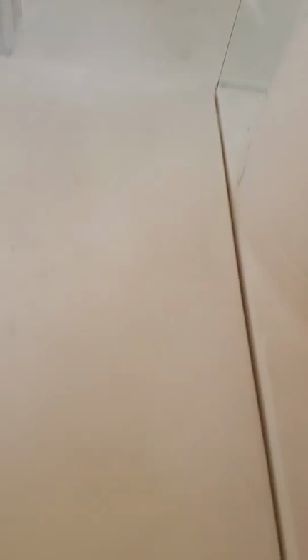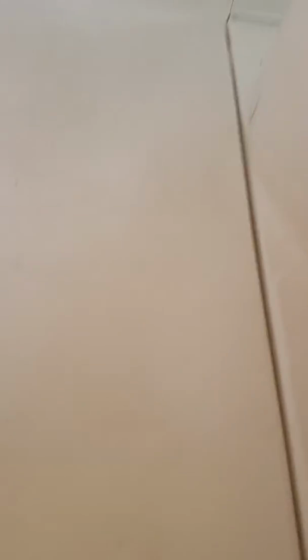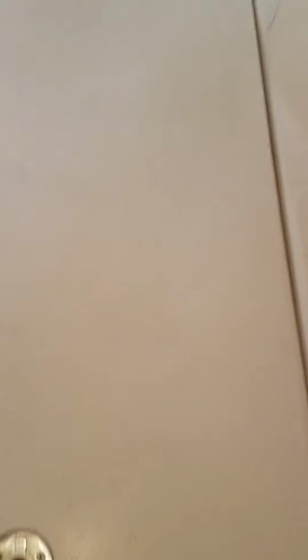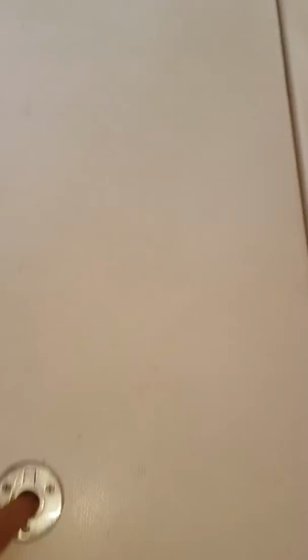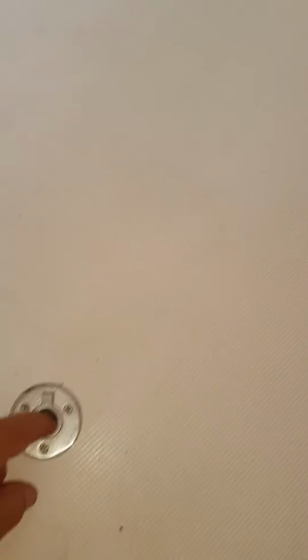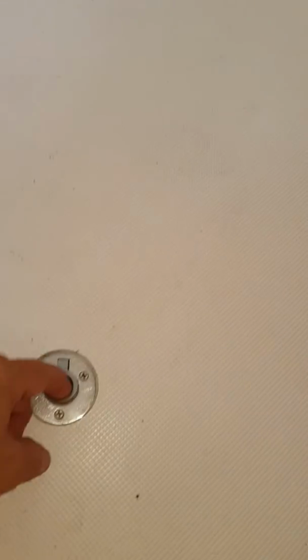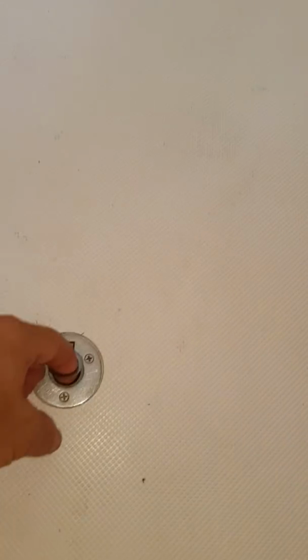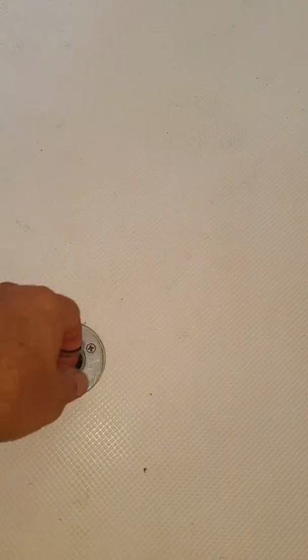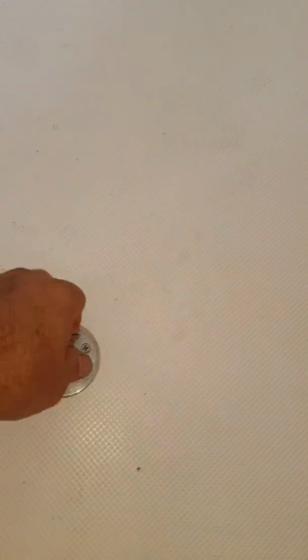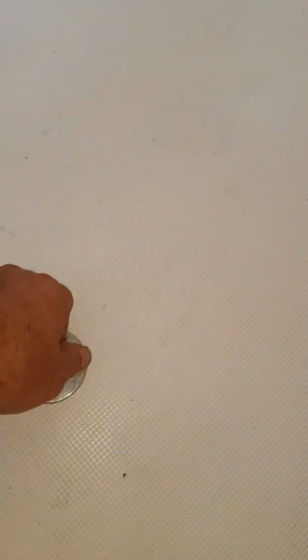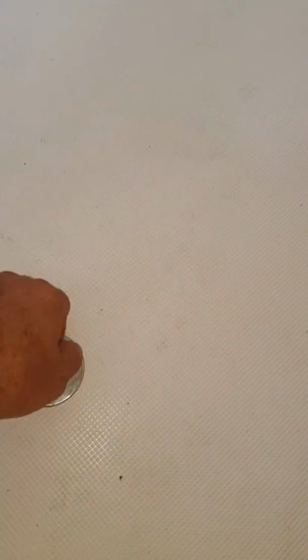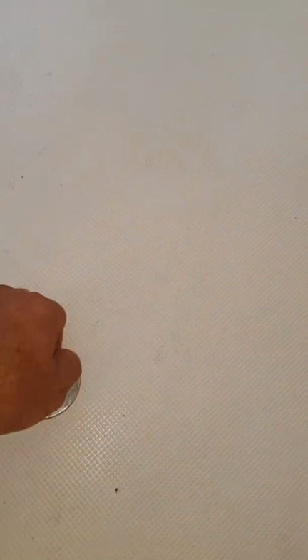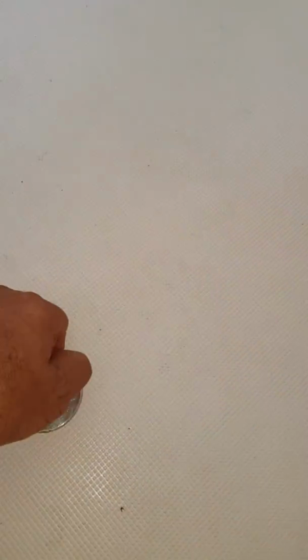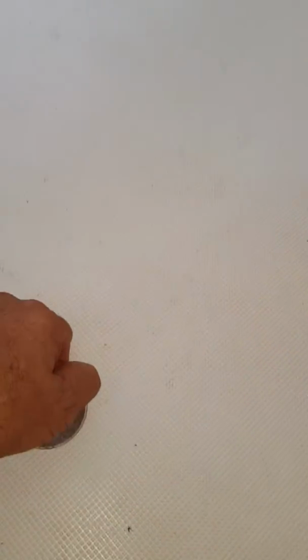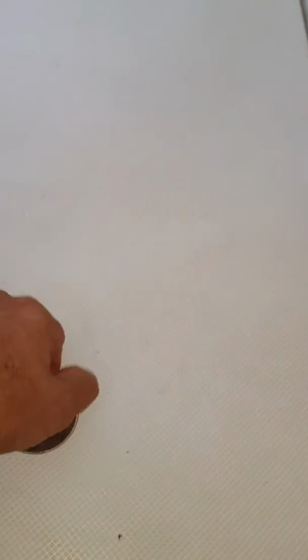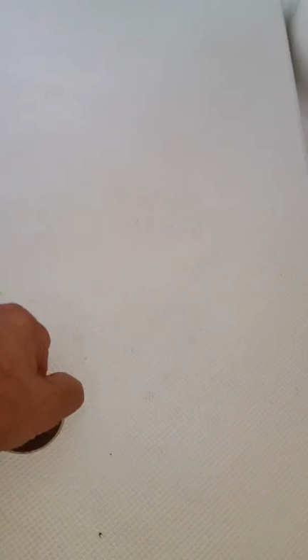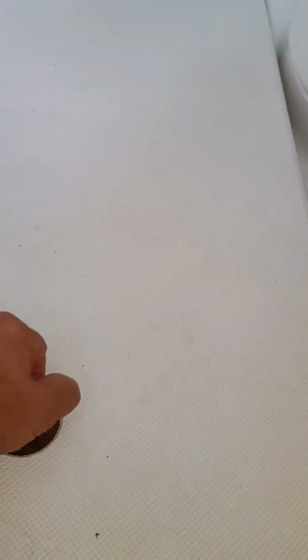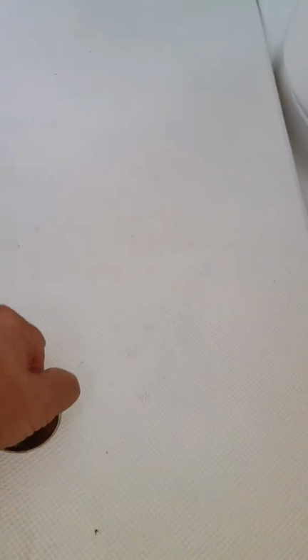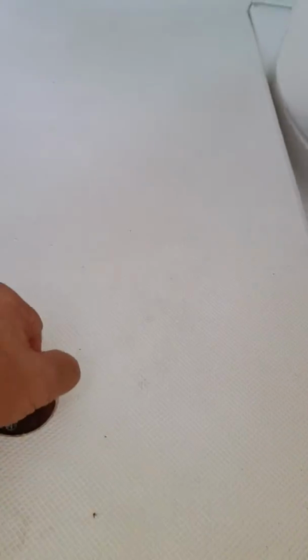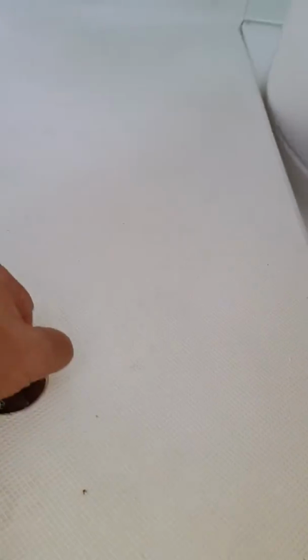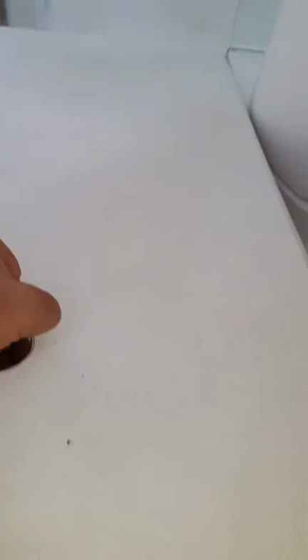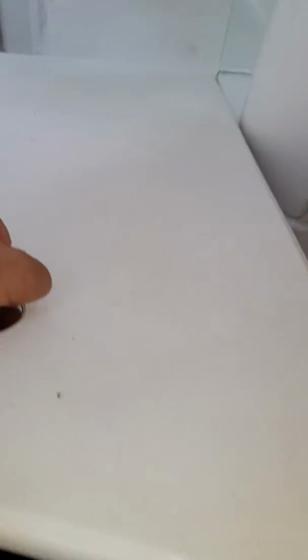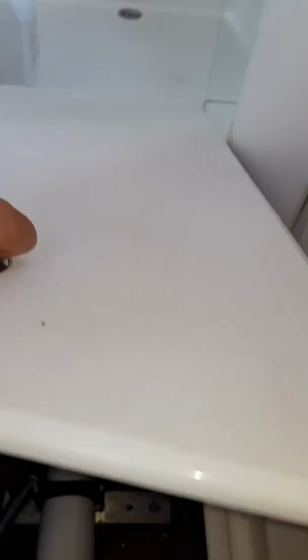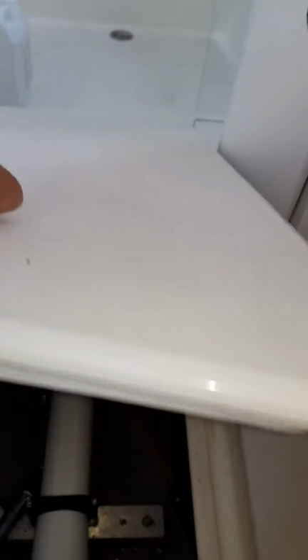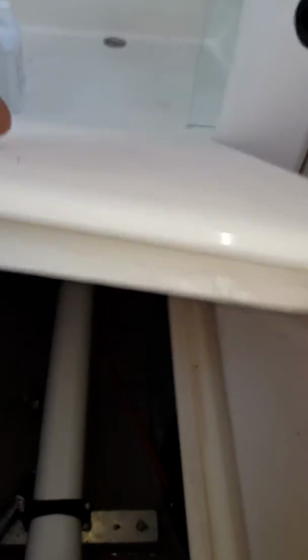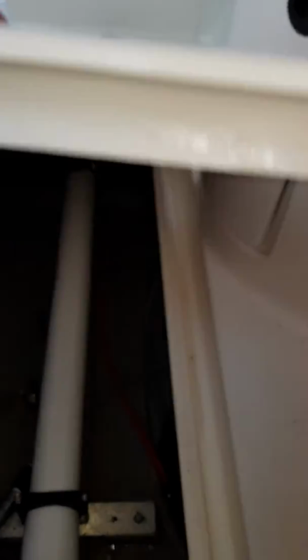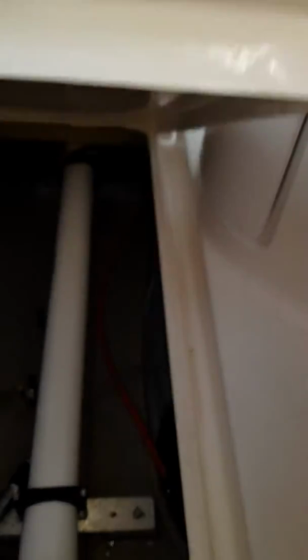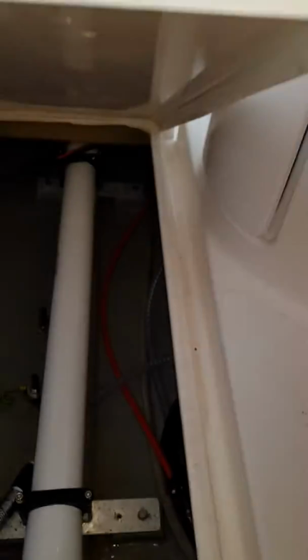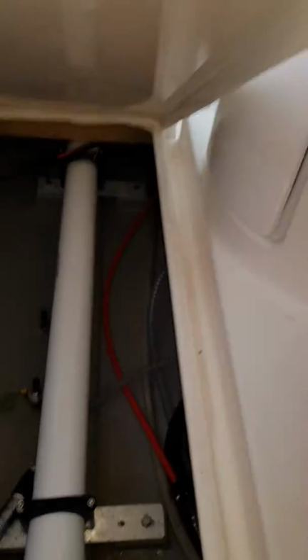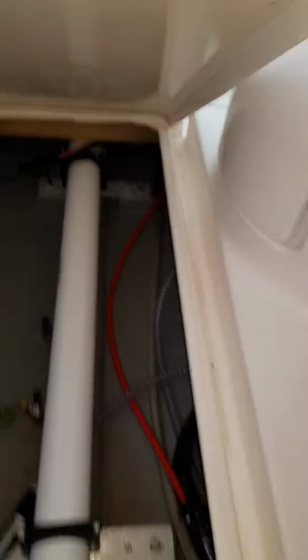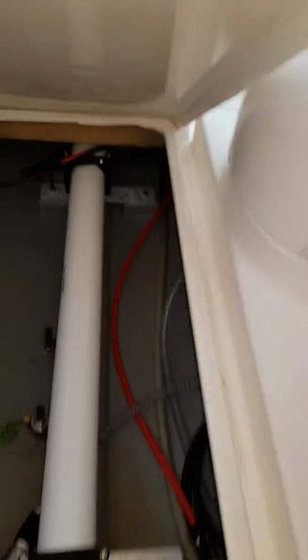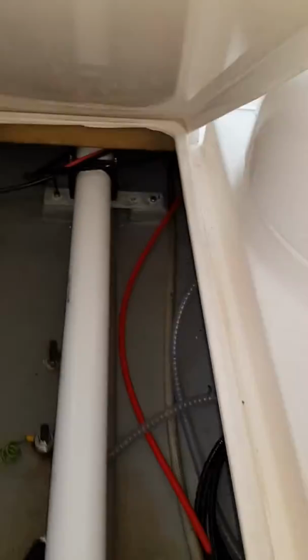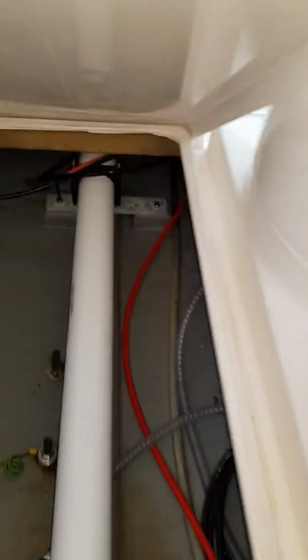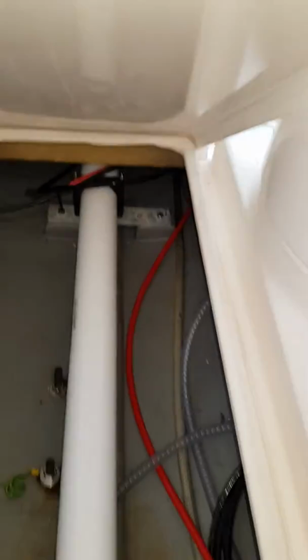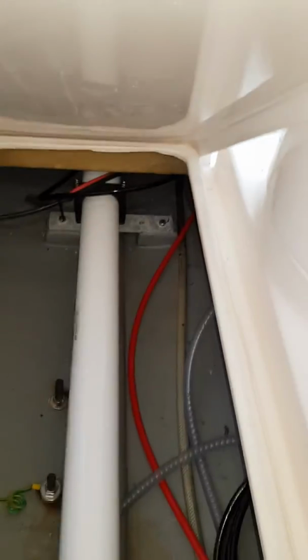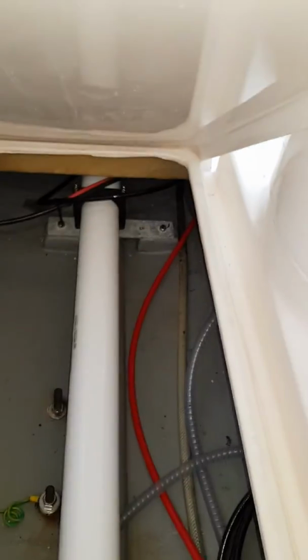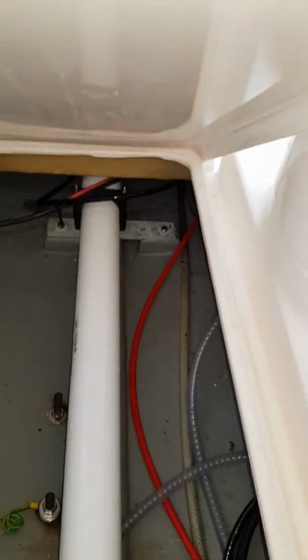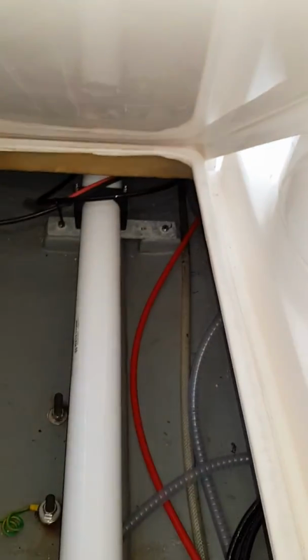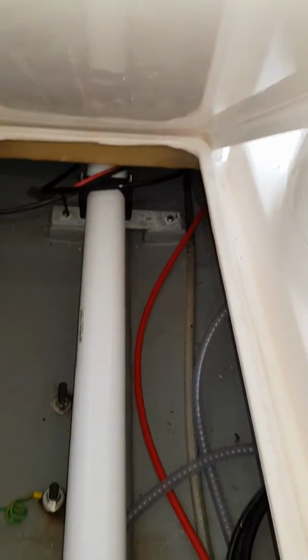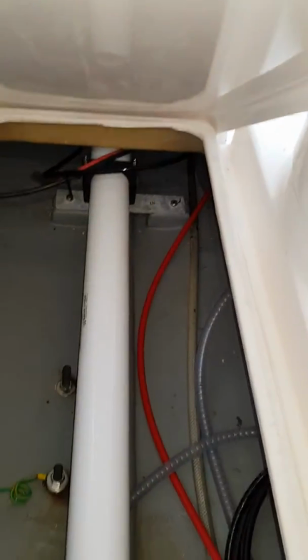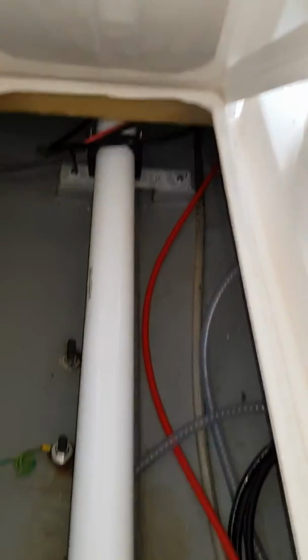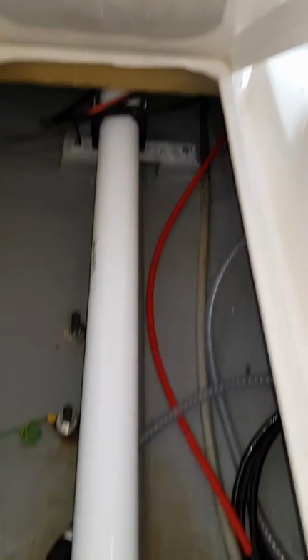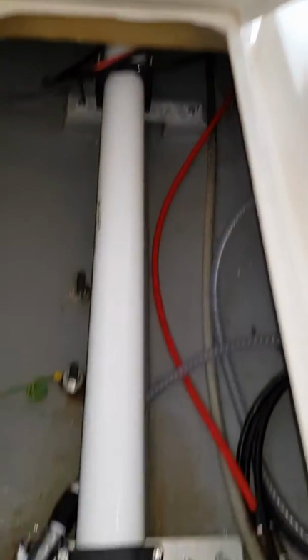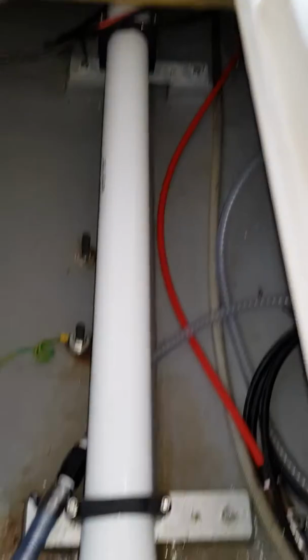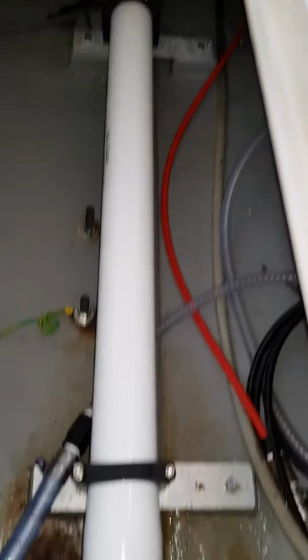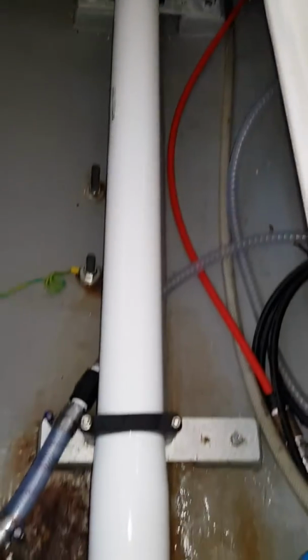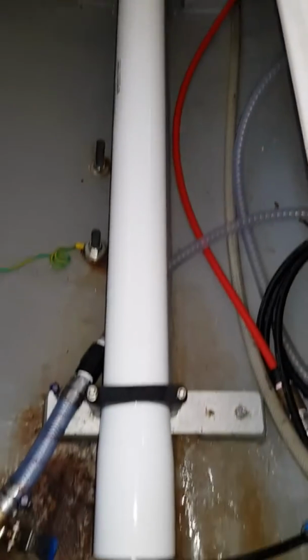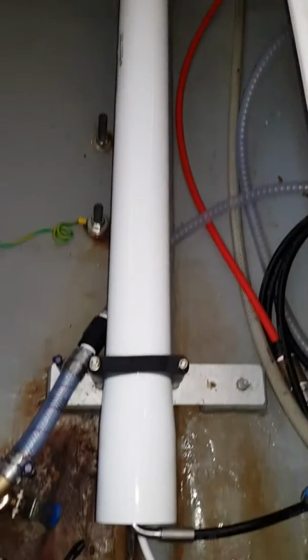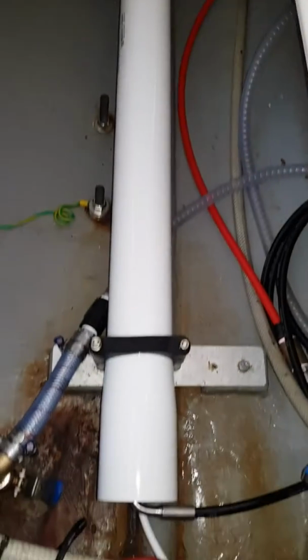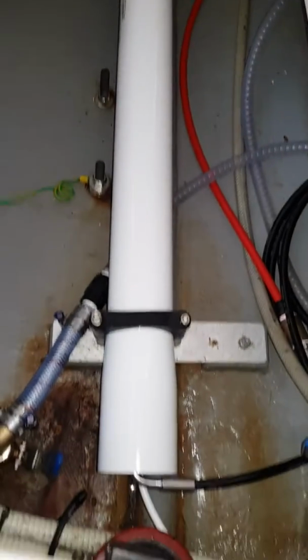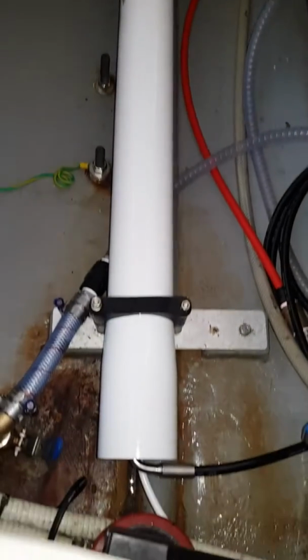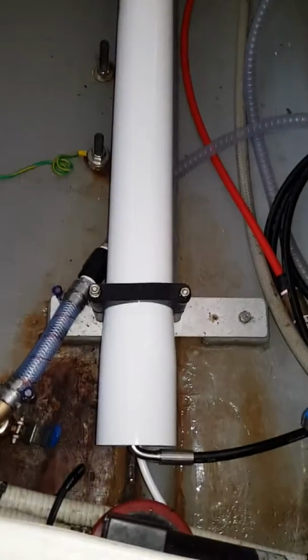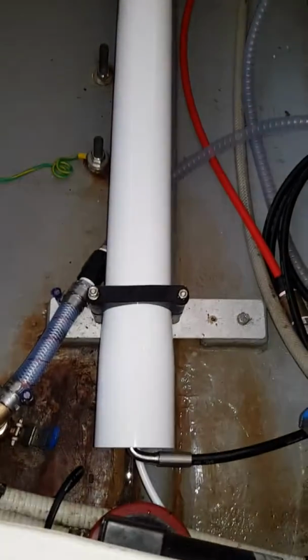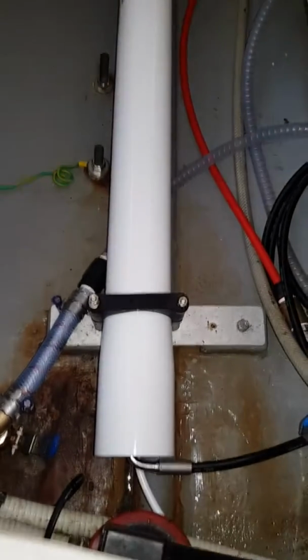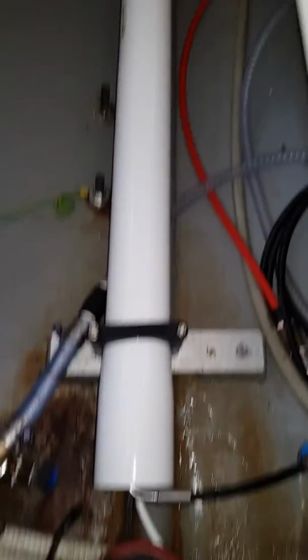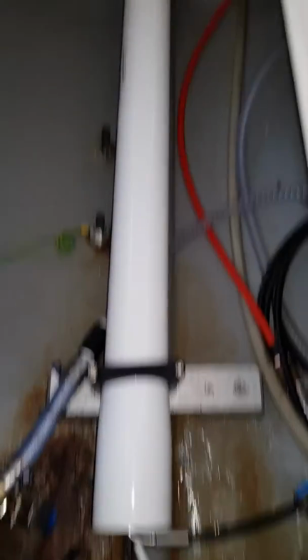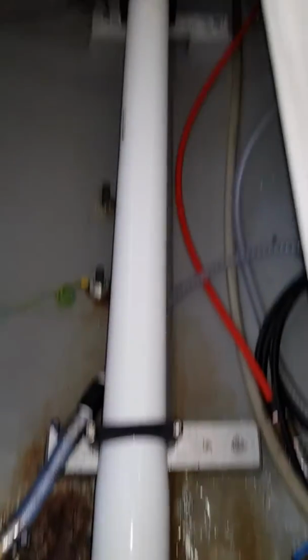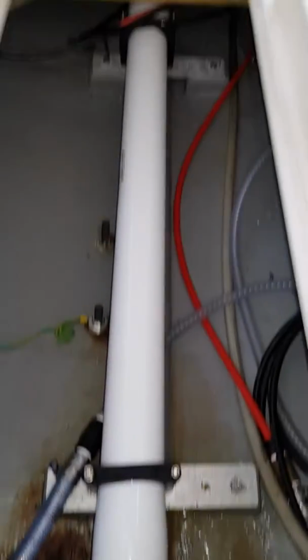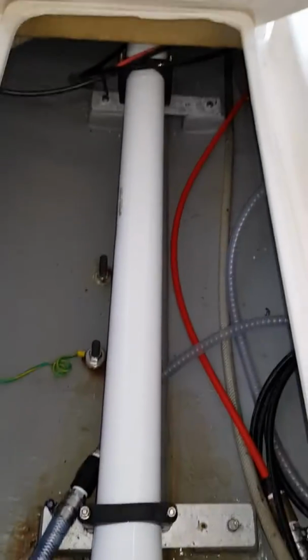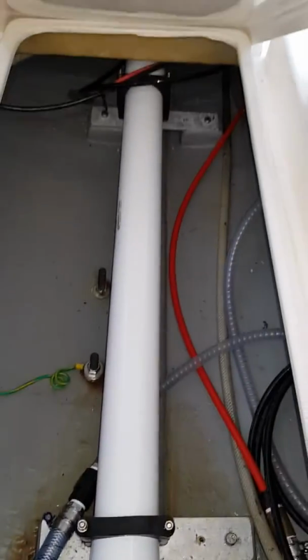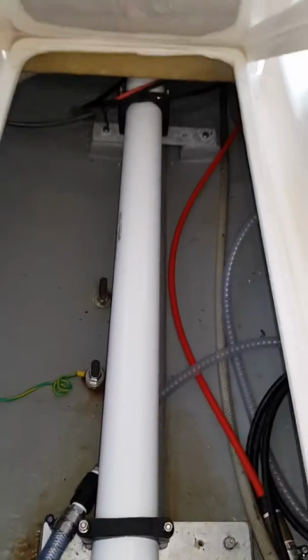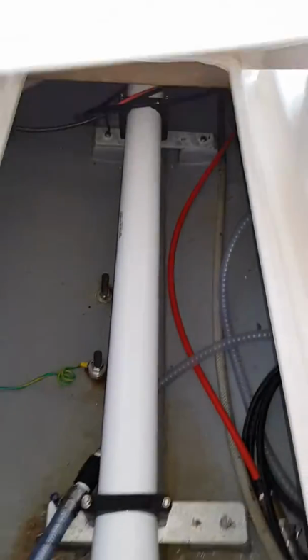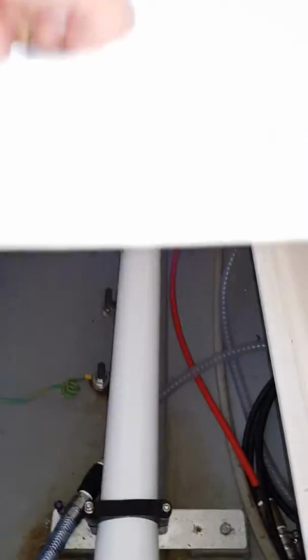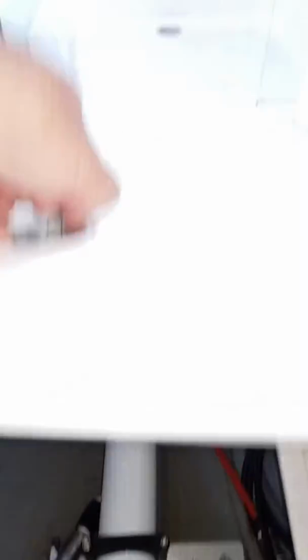Underneath the floor in the head we've mounted the membrane, nice and tidy and out of the way.